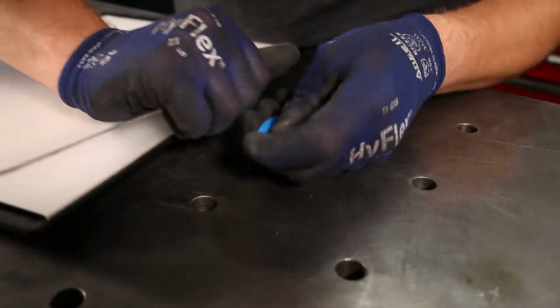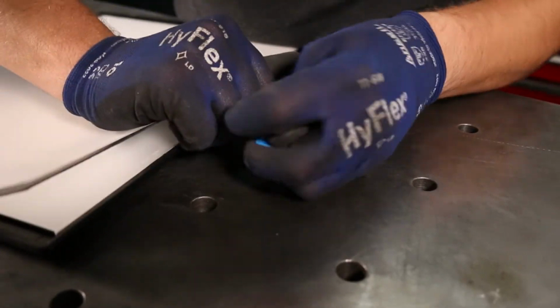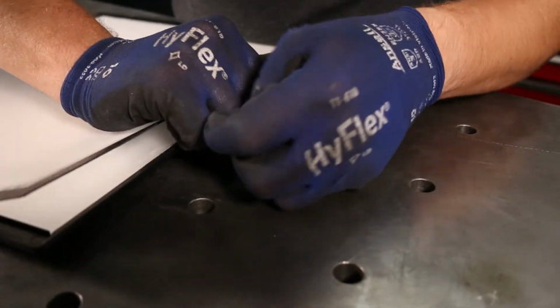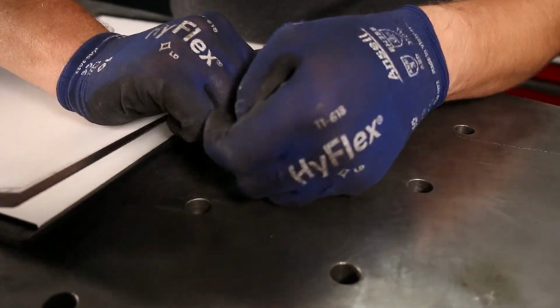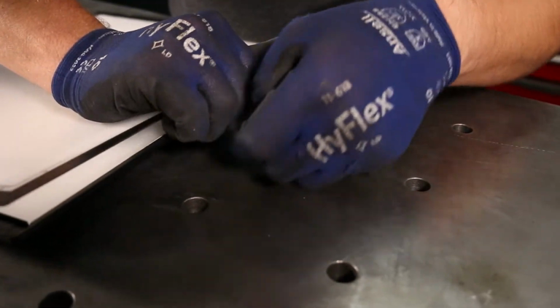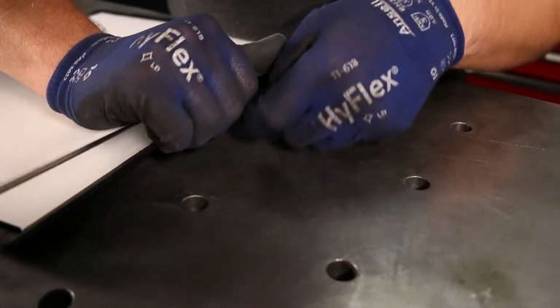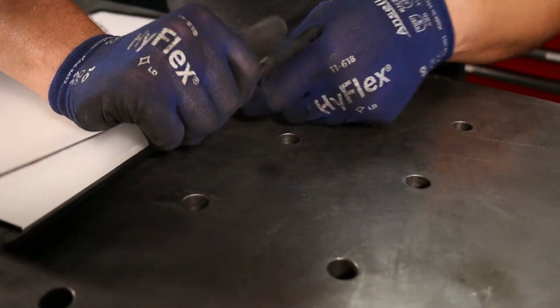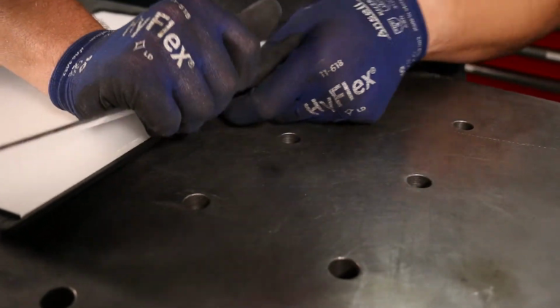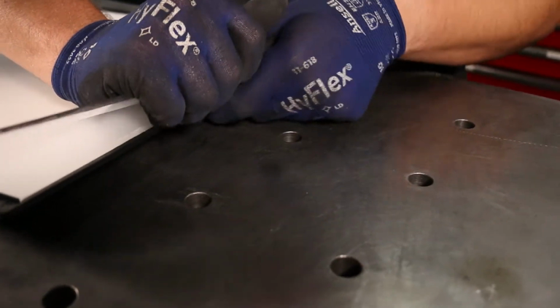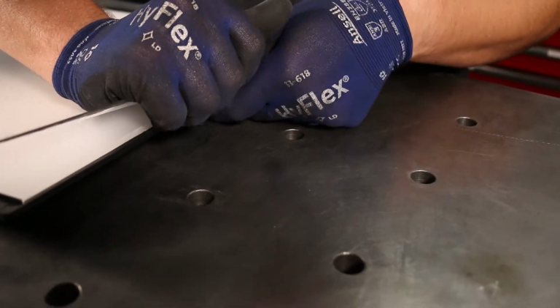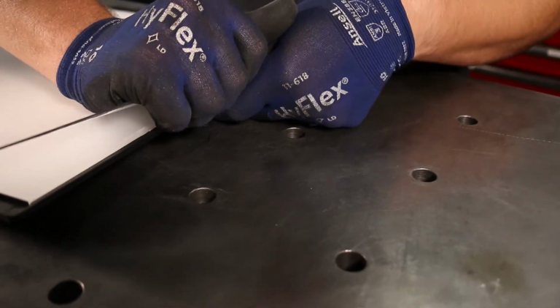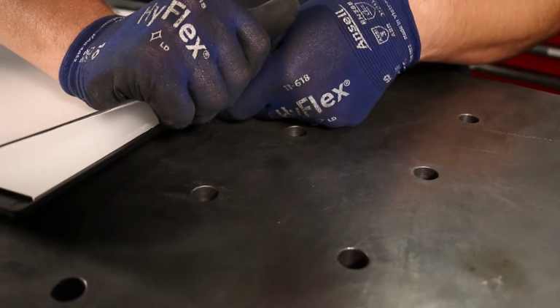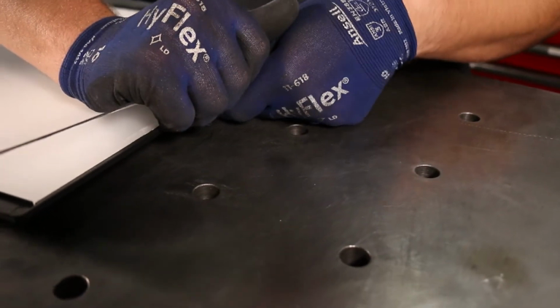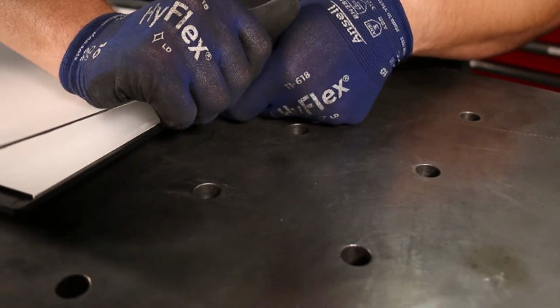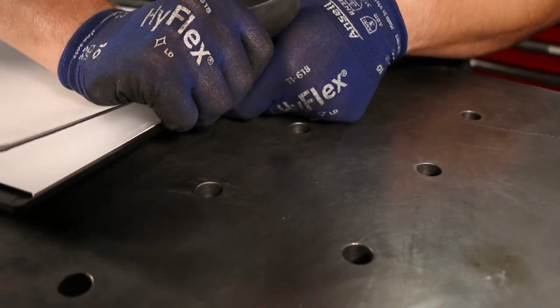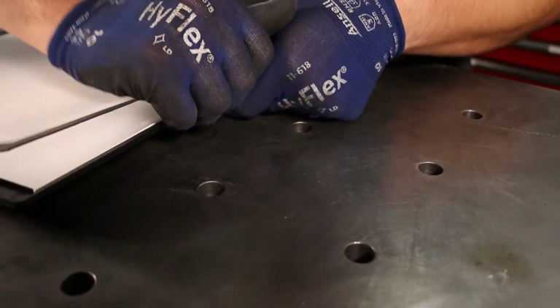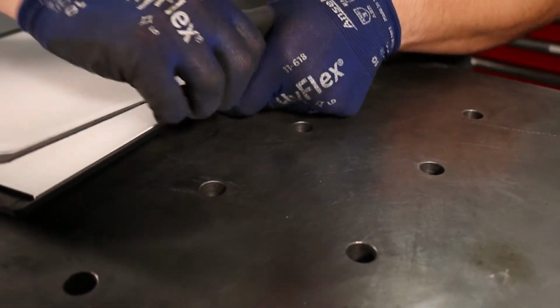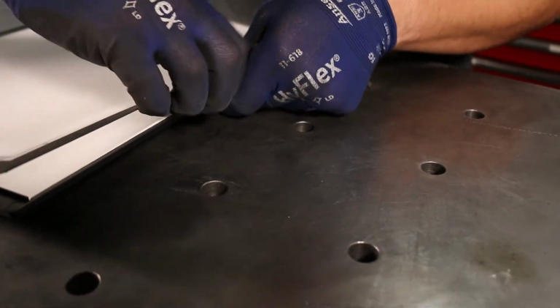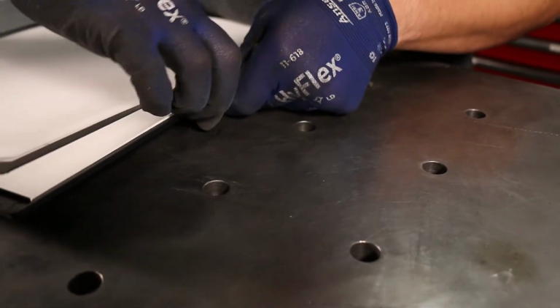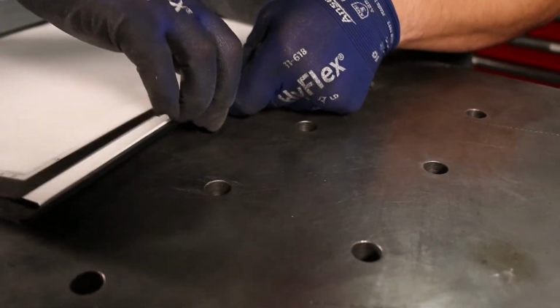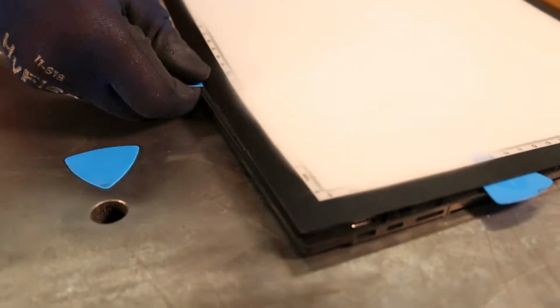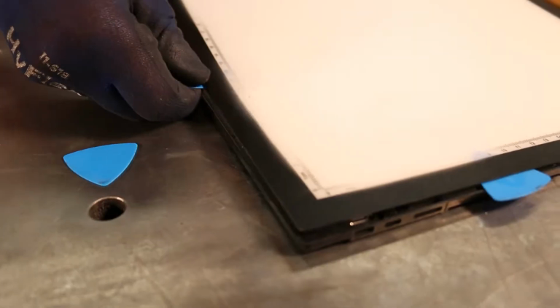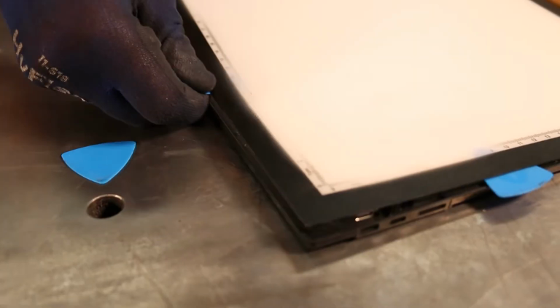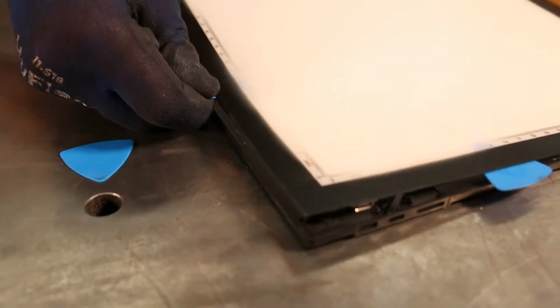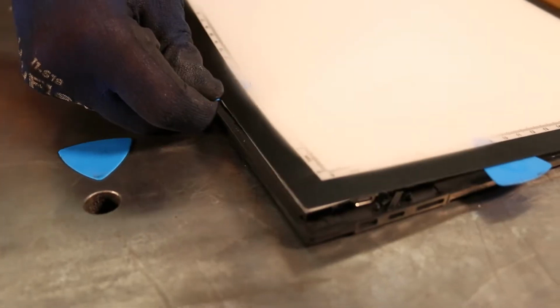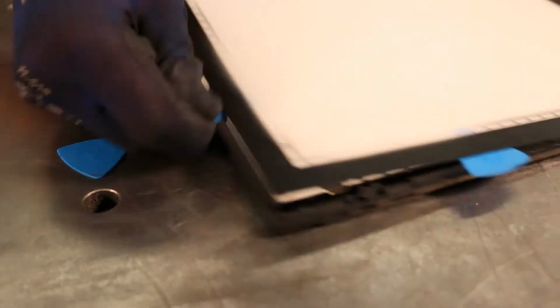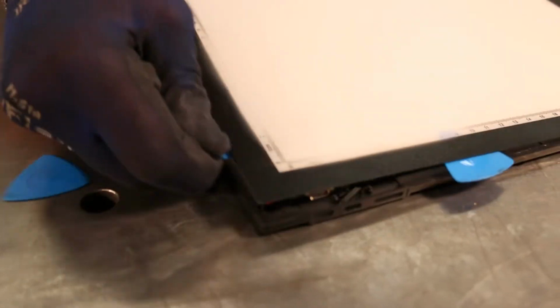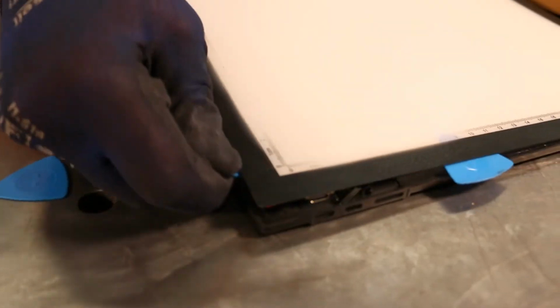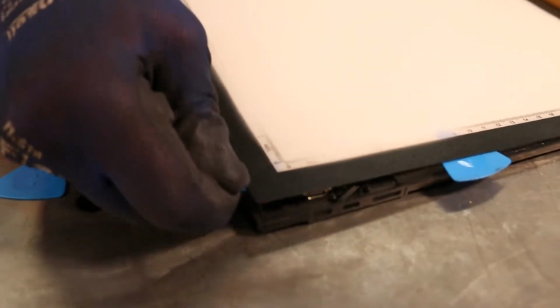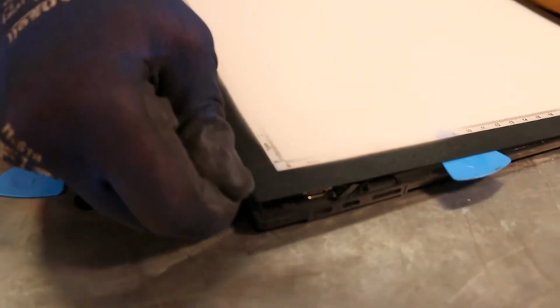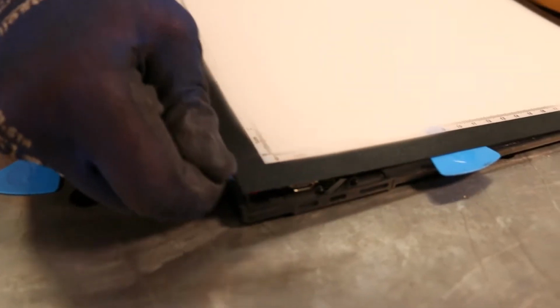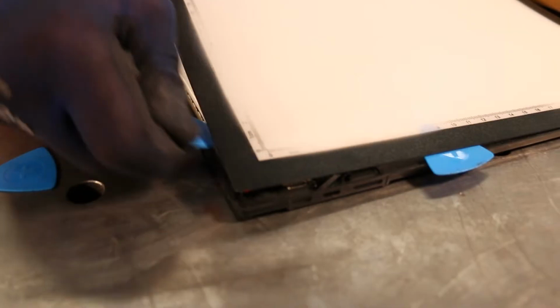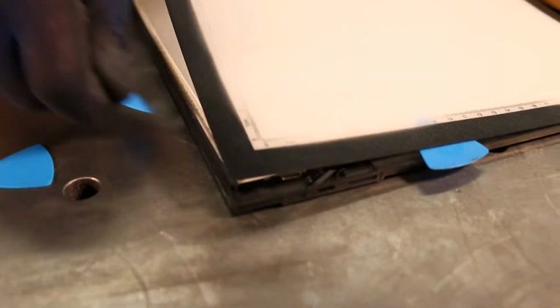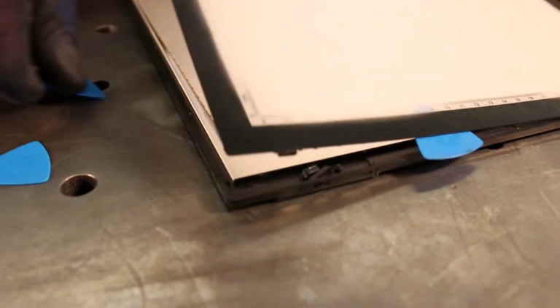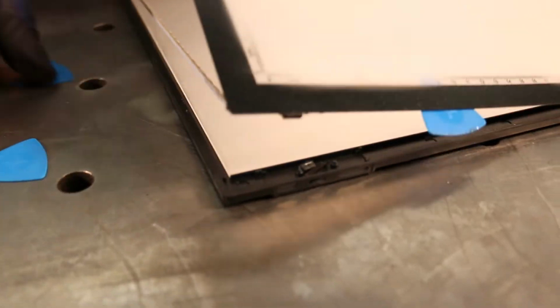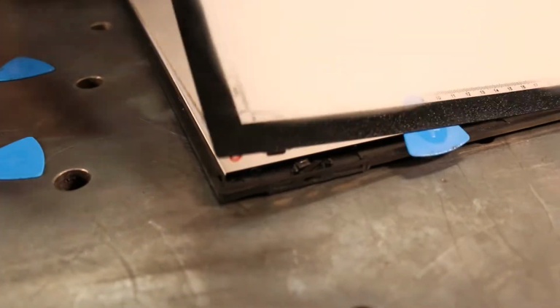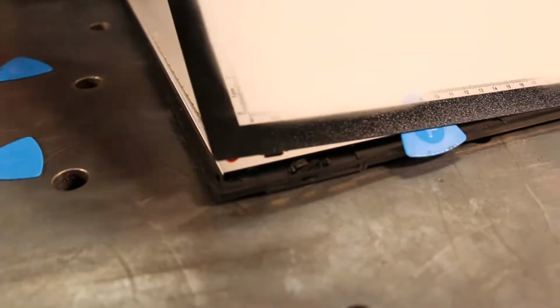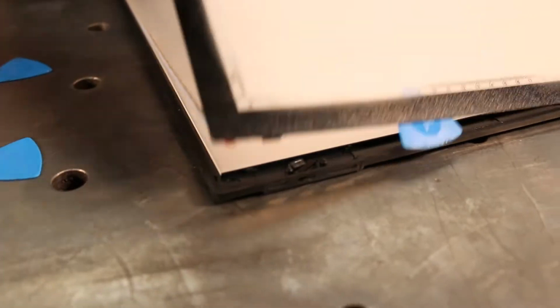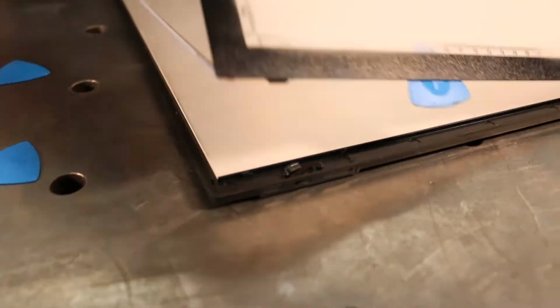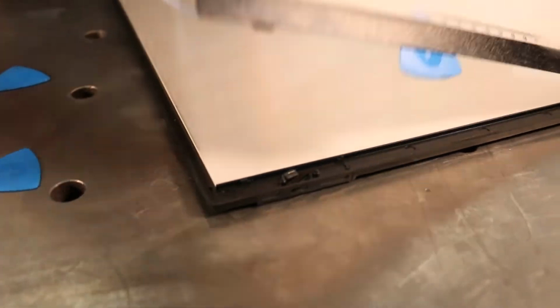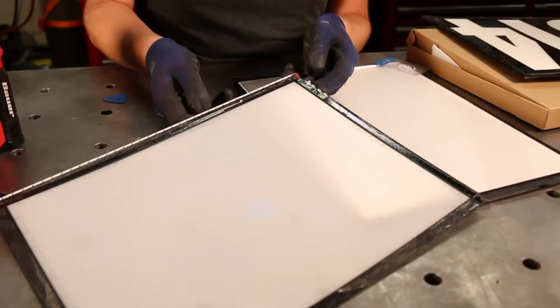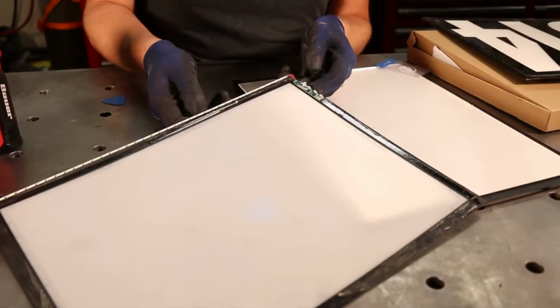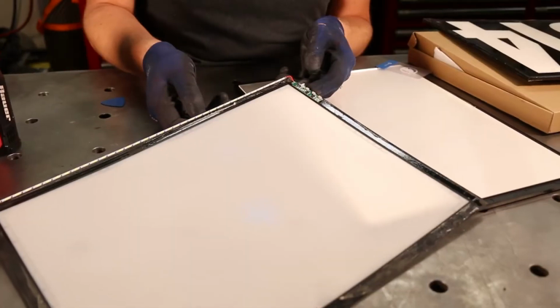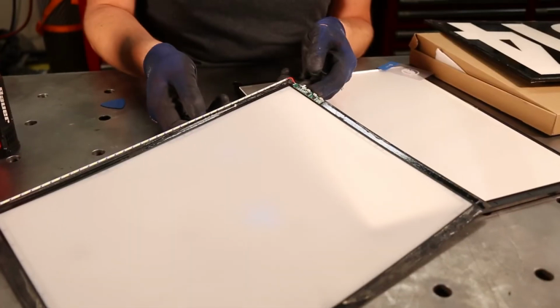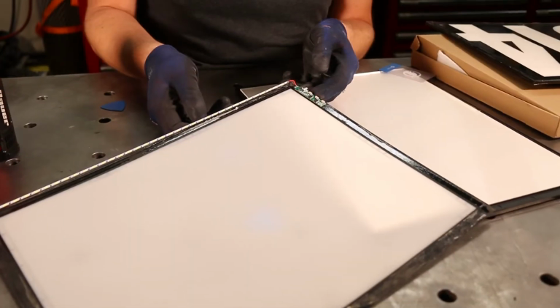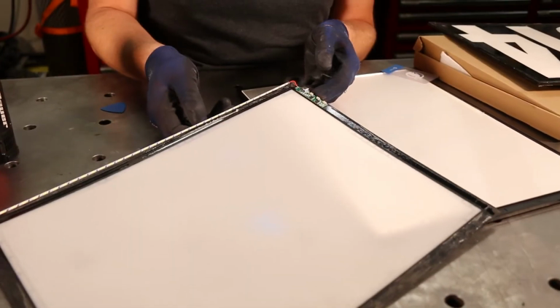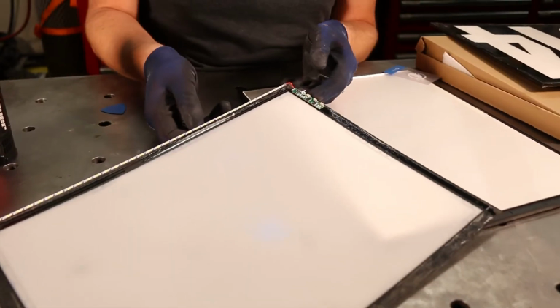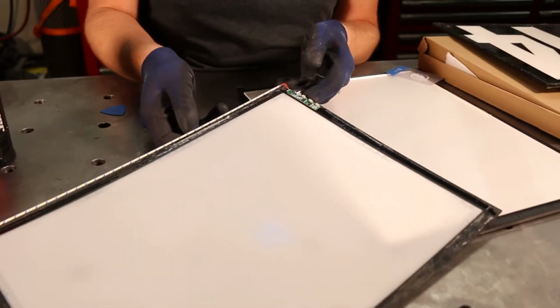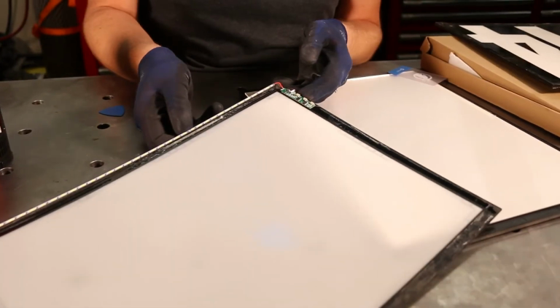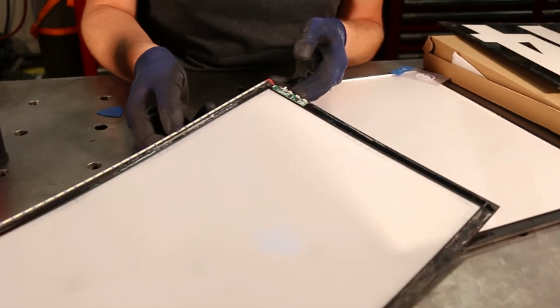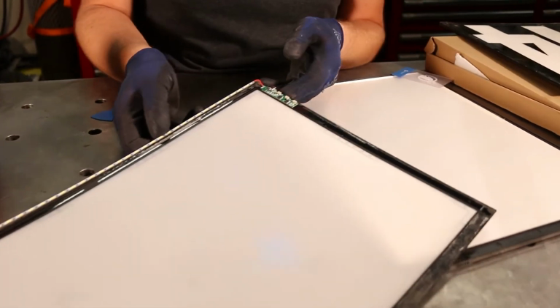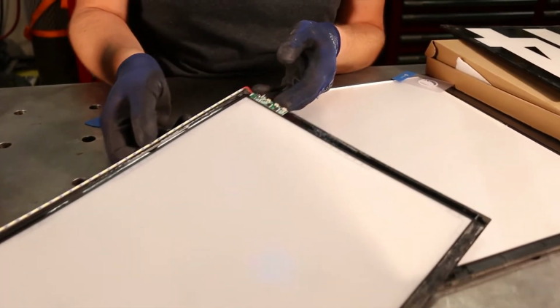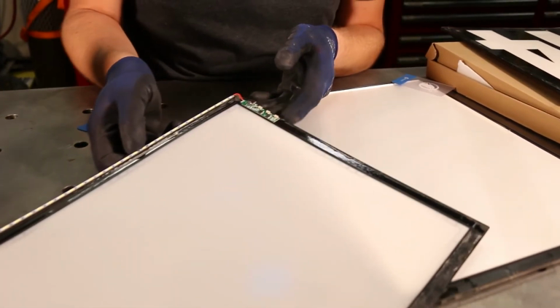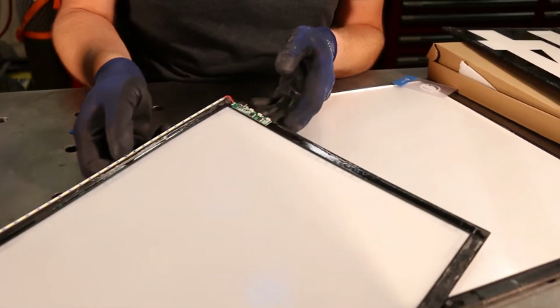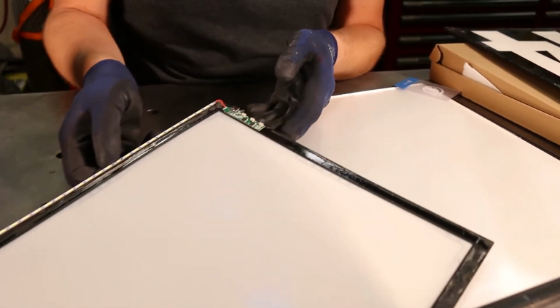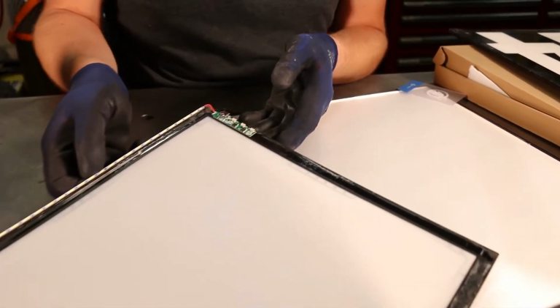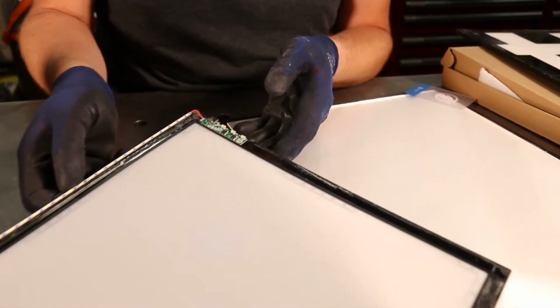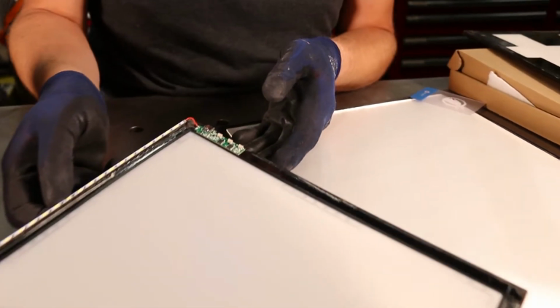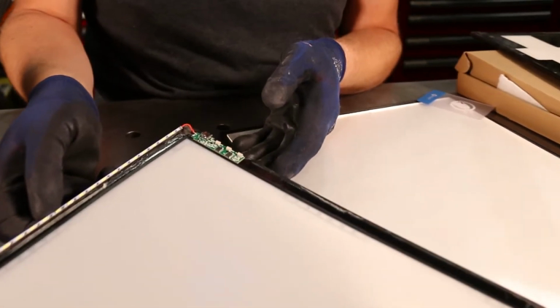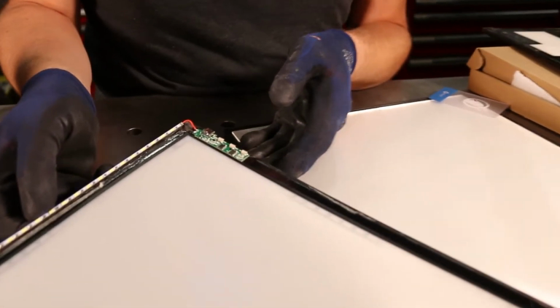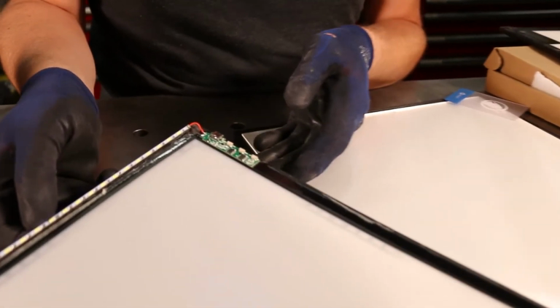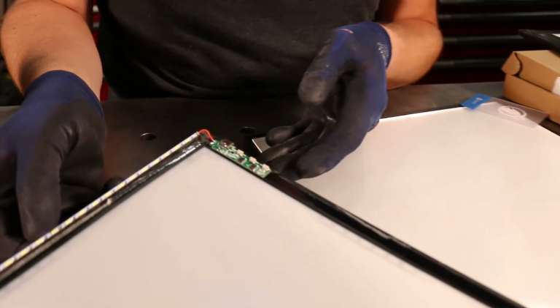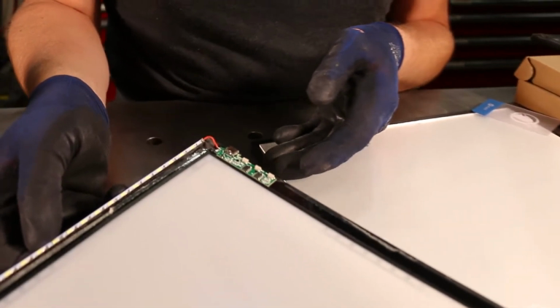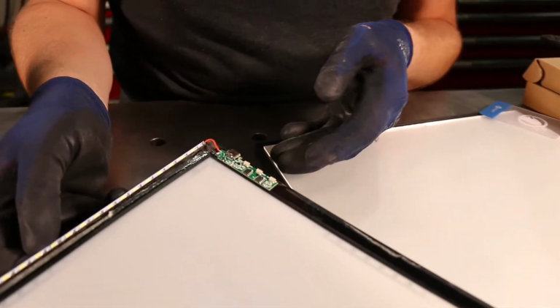Once the top plate has been removed from the base panel, use a bit more heat and shims to remove the adhesive holding the control board and LED strip.